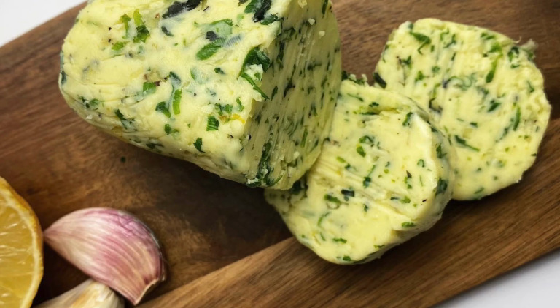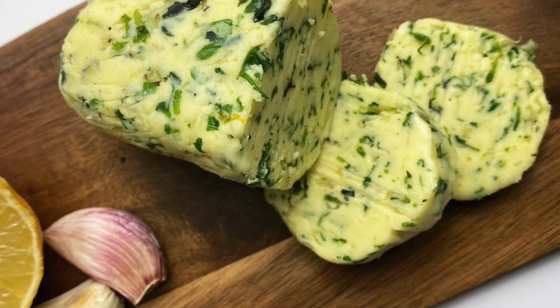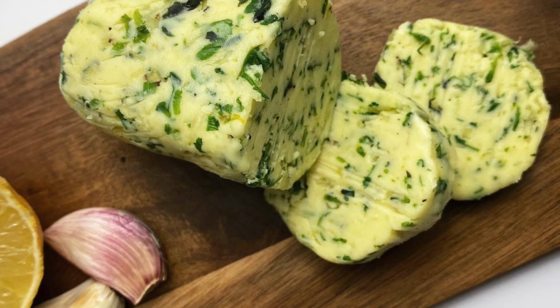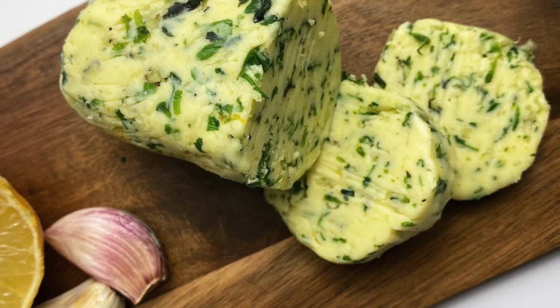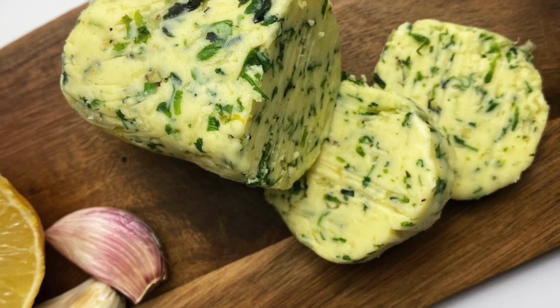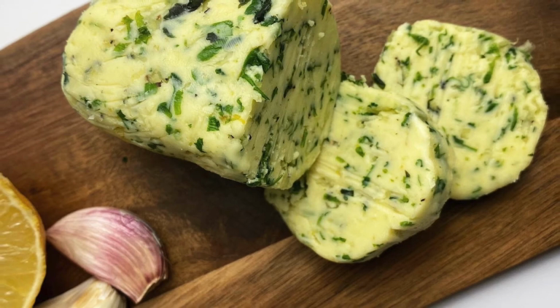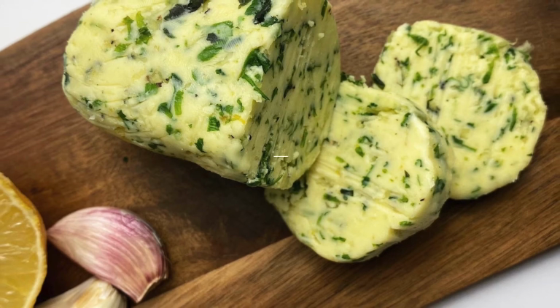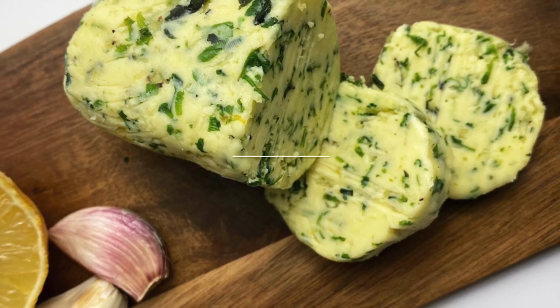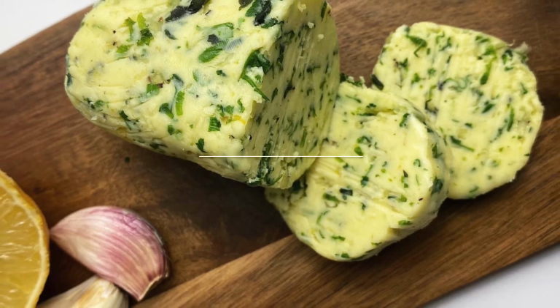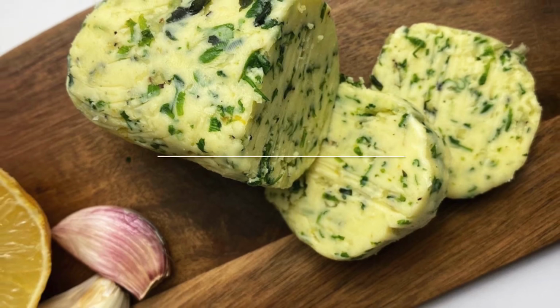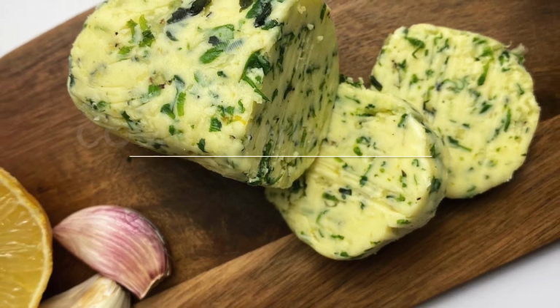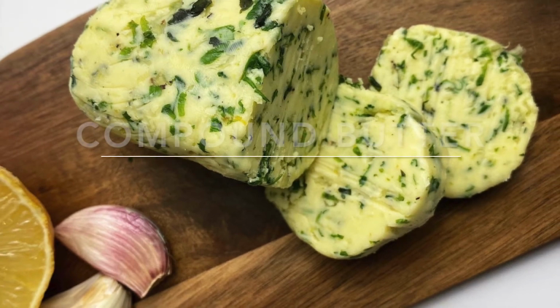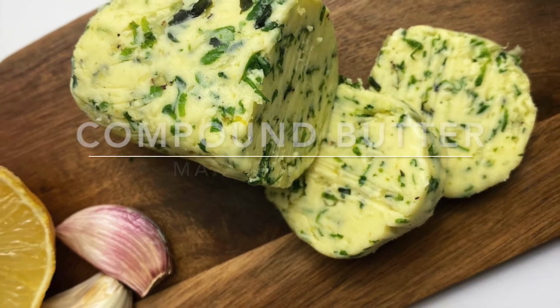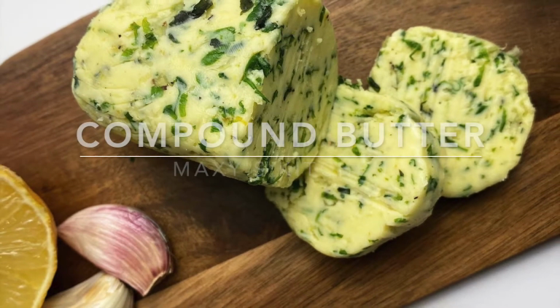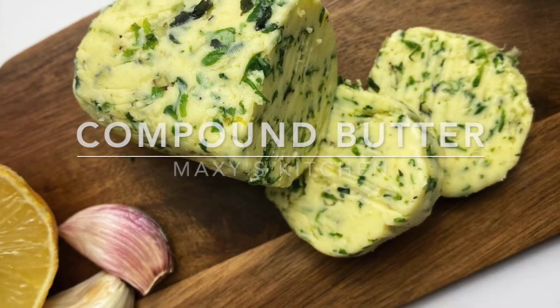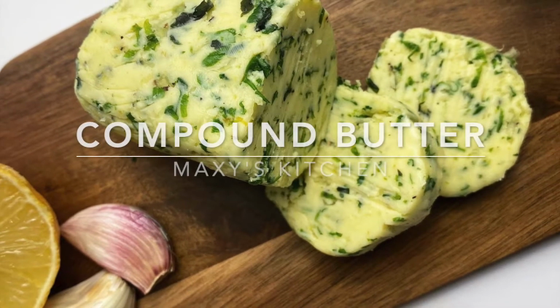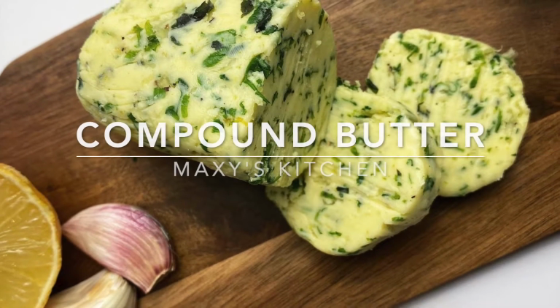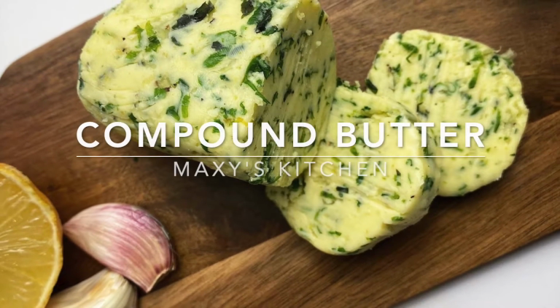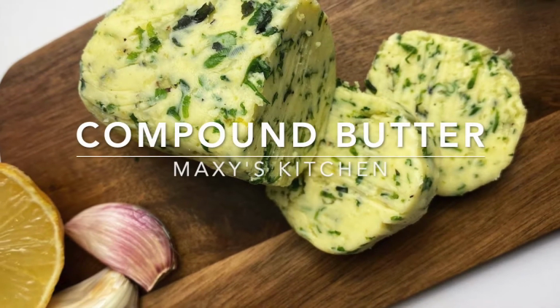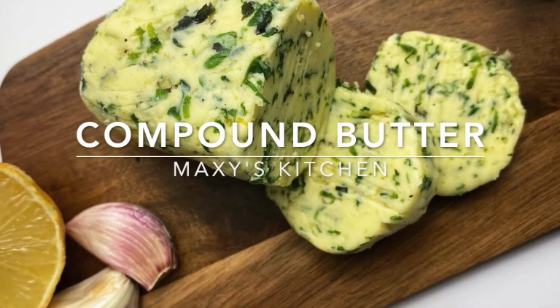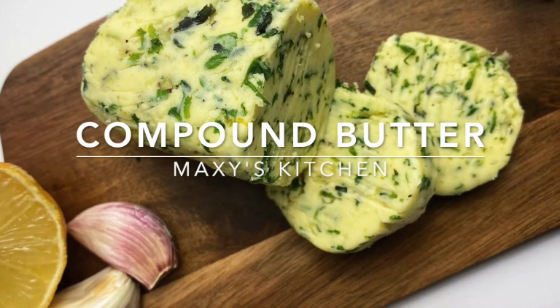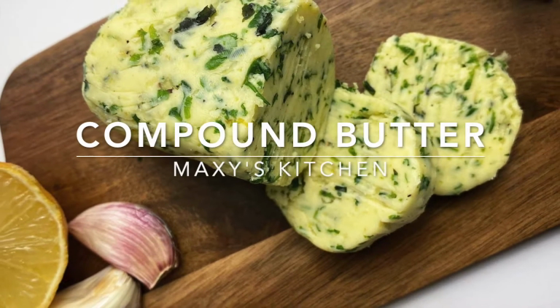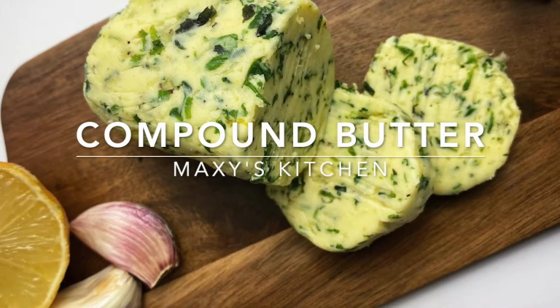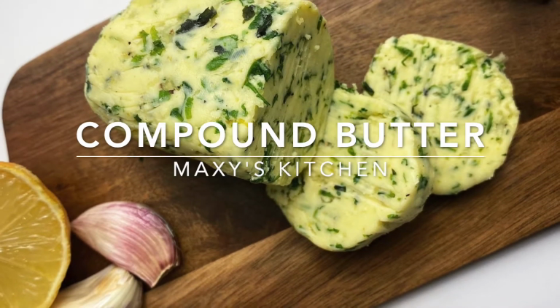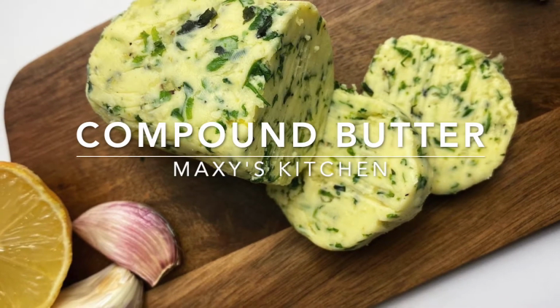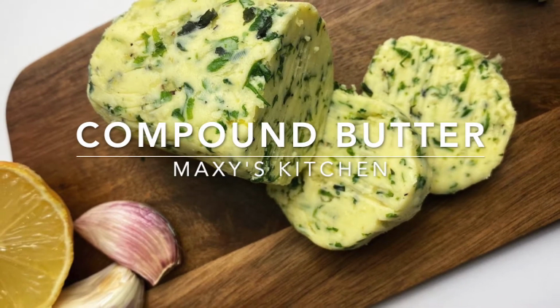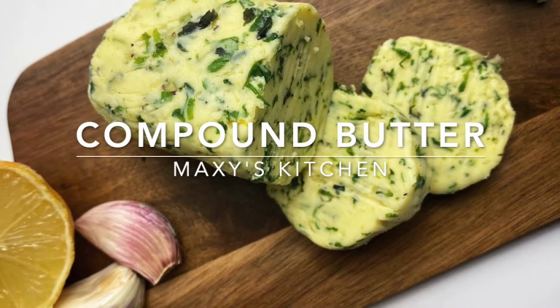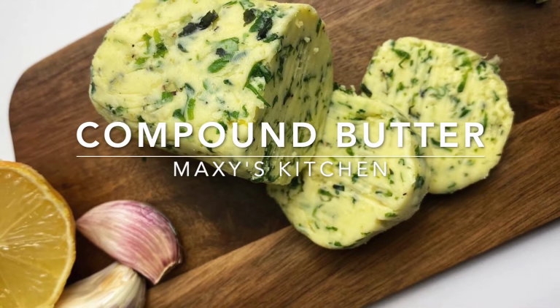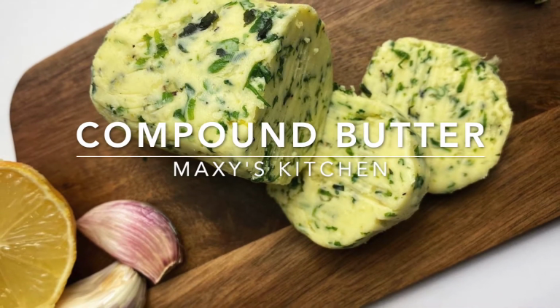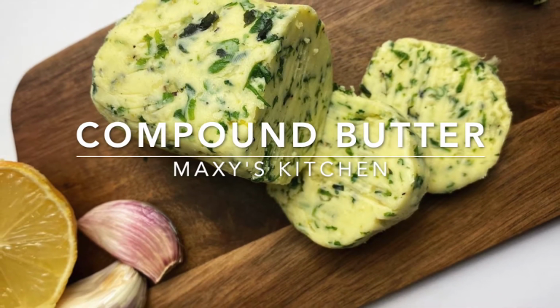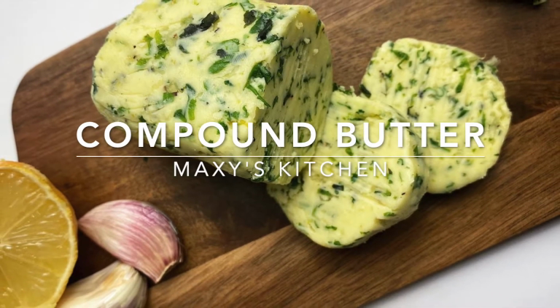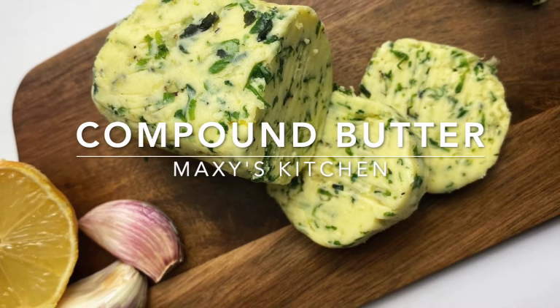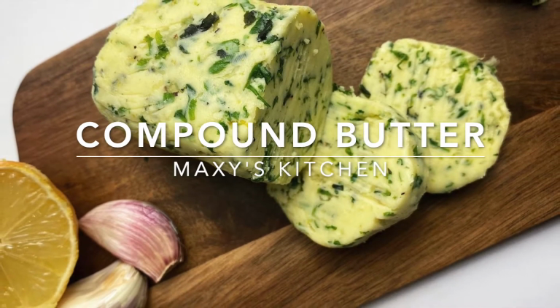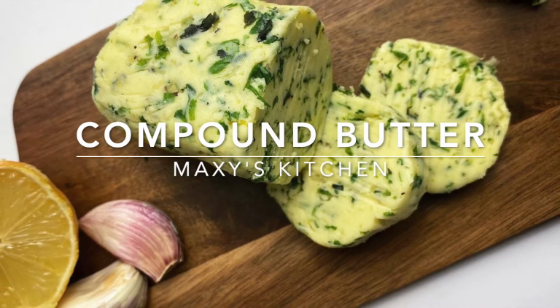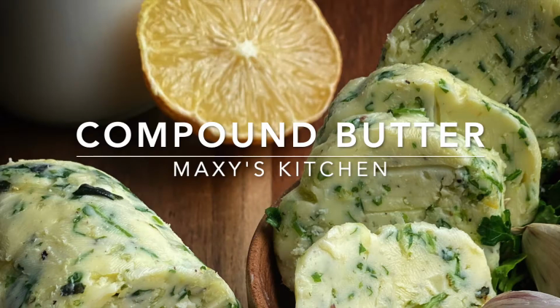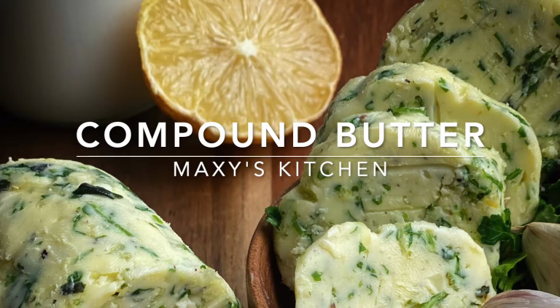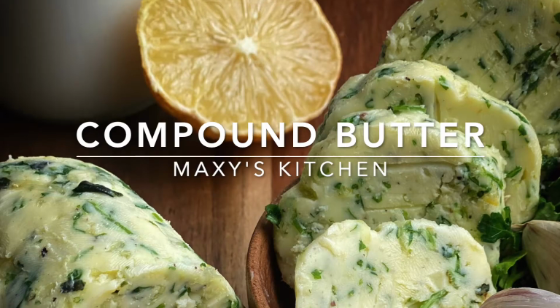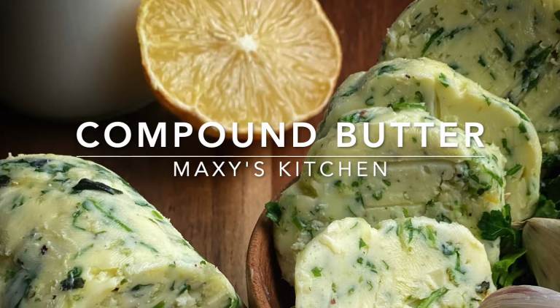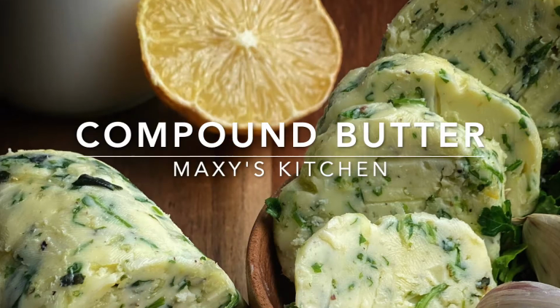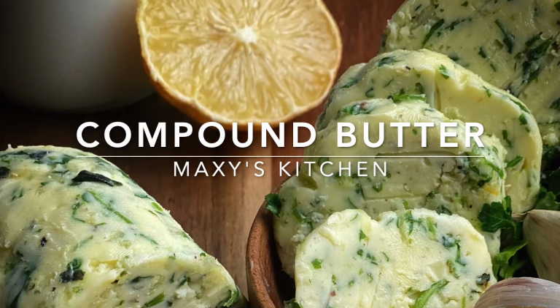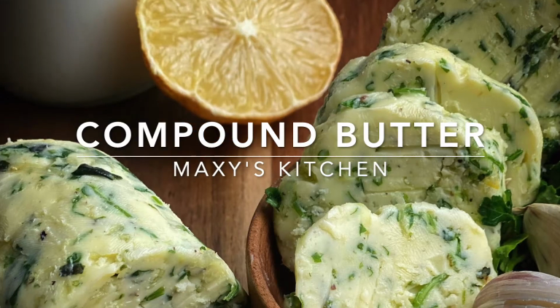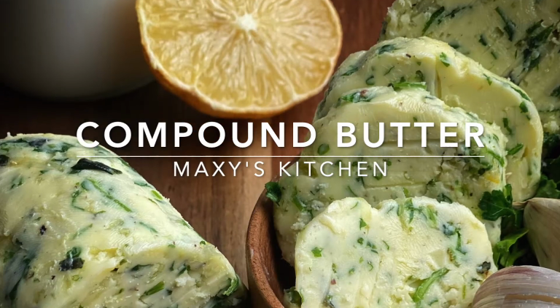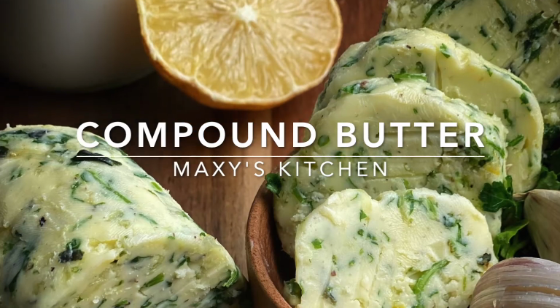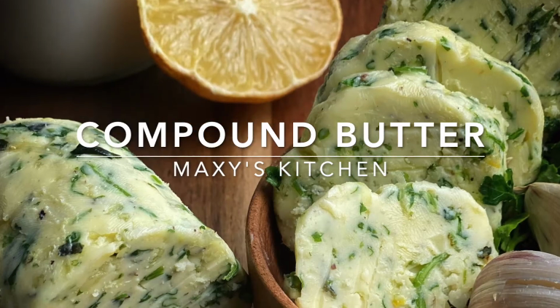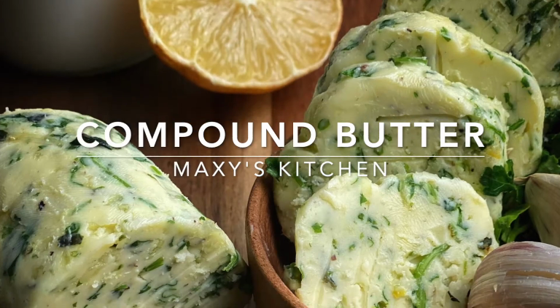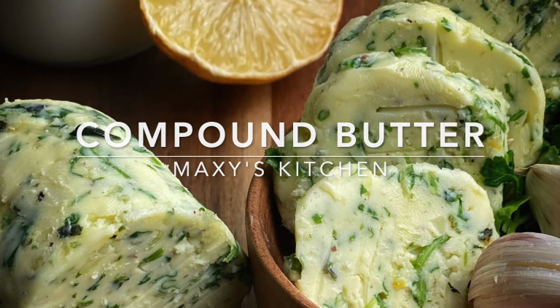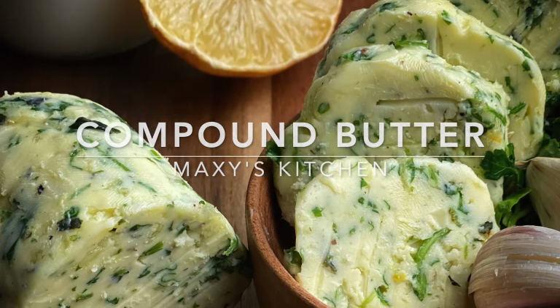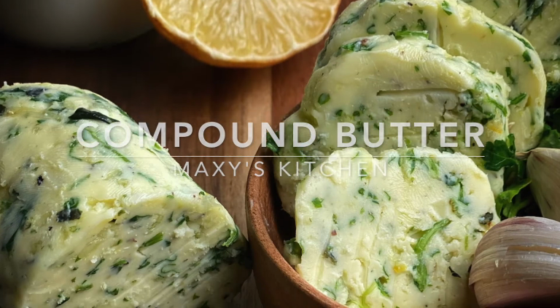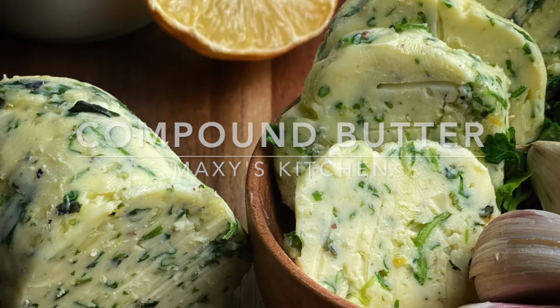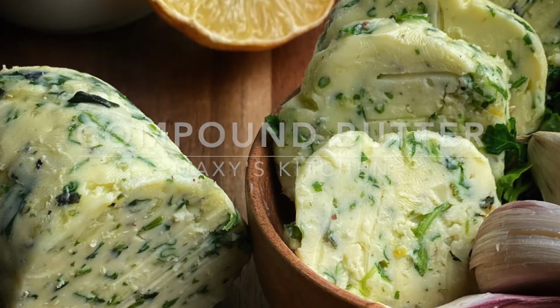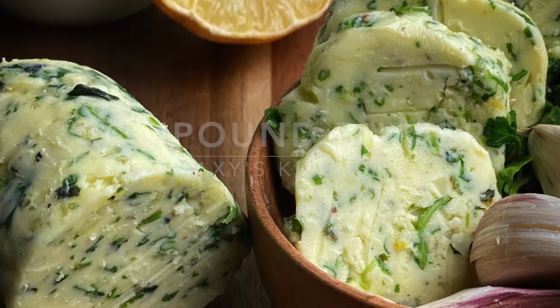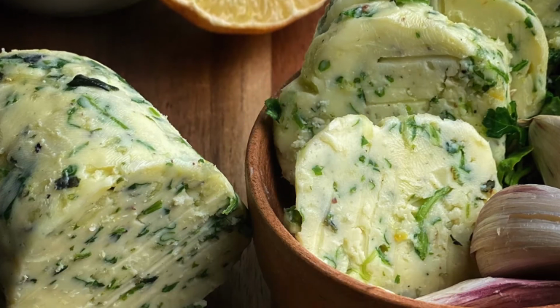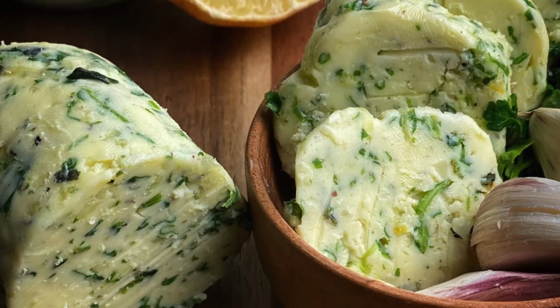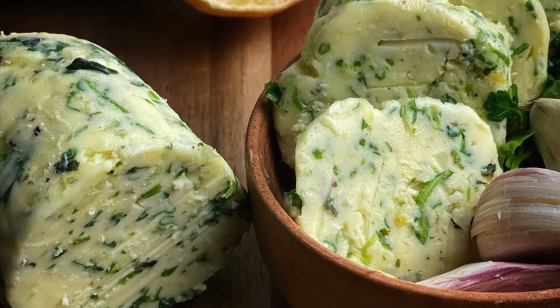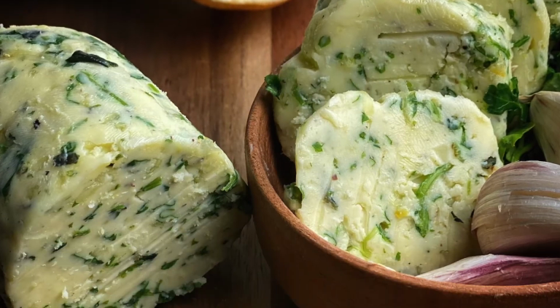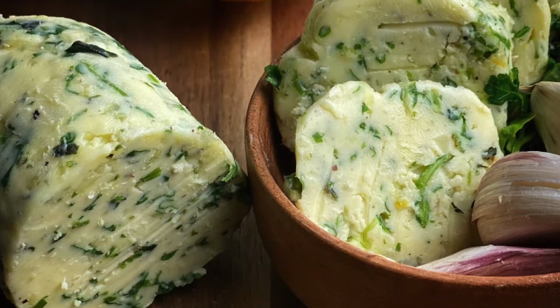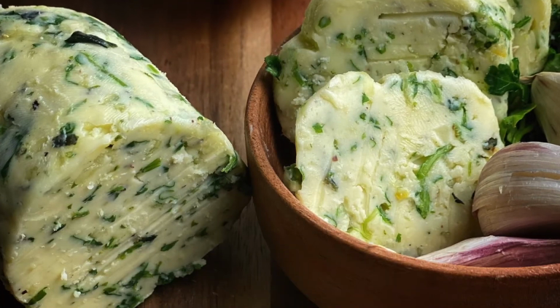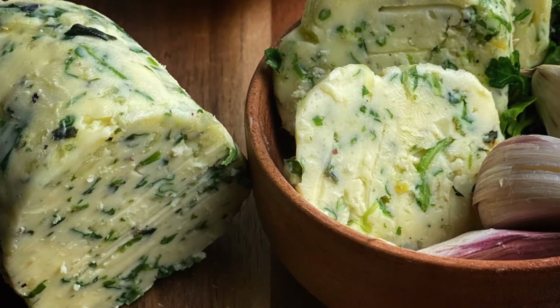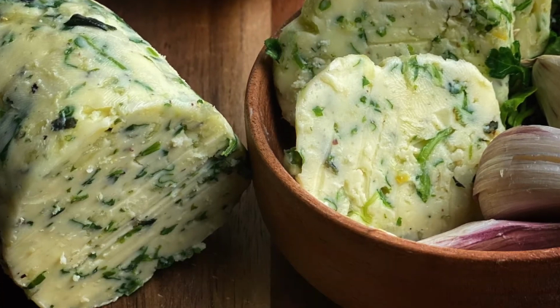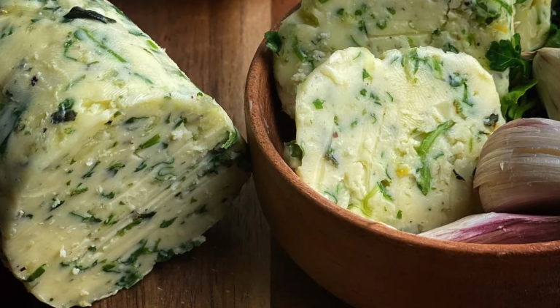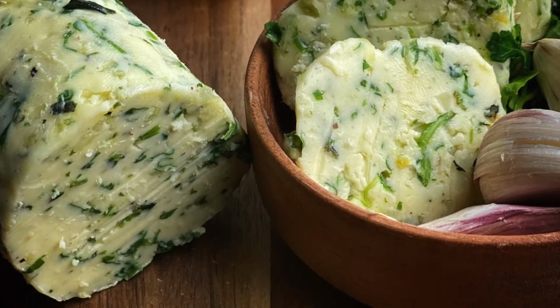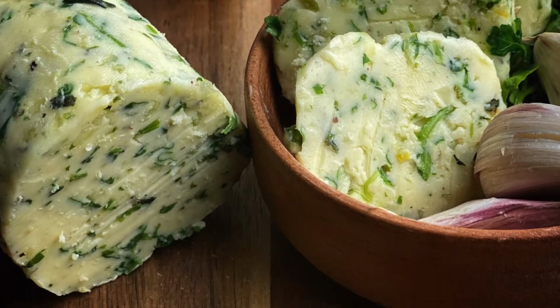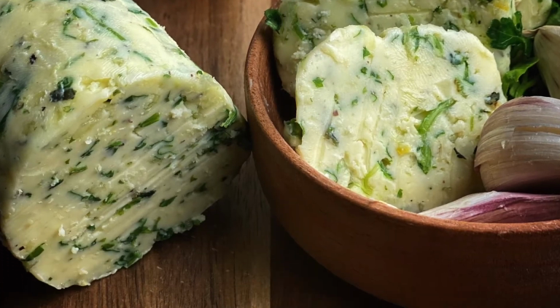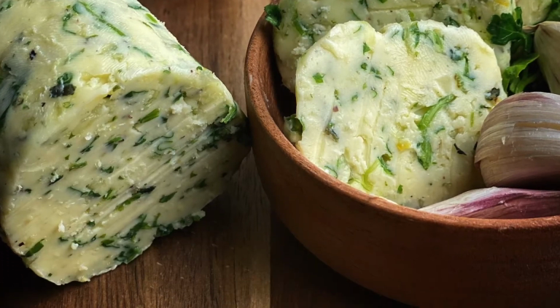Hey guys, welcome back to Maxi's kitchen. Today we're going to be making compound butter. I can't wait to teach you how to make it, so stay tuned.